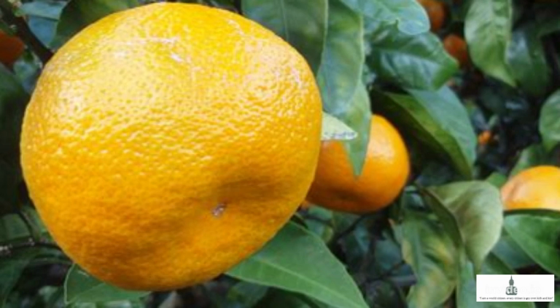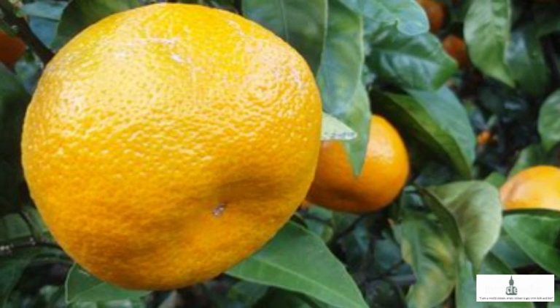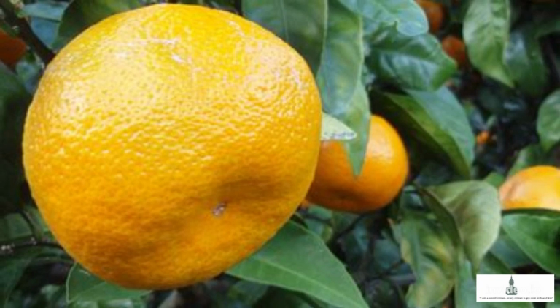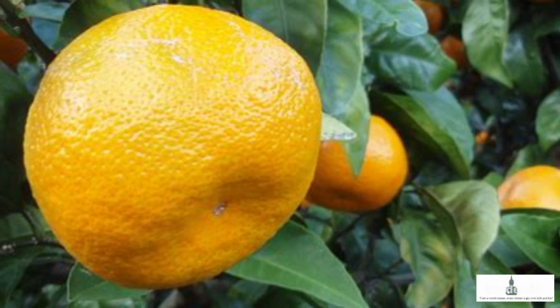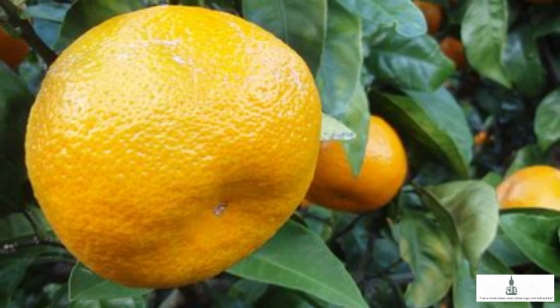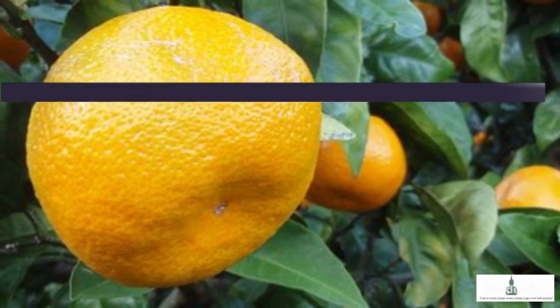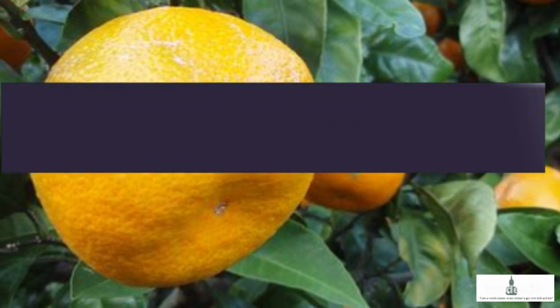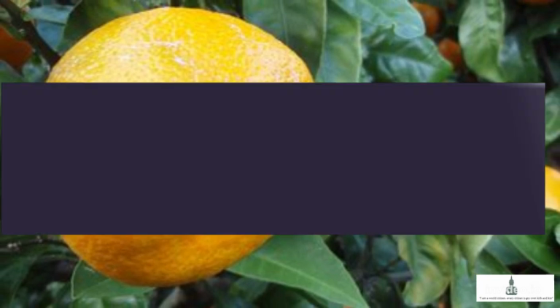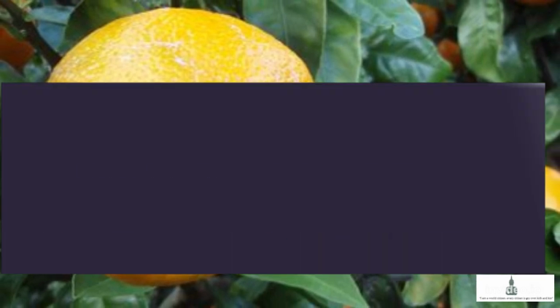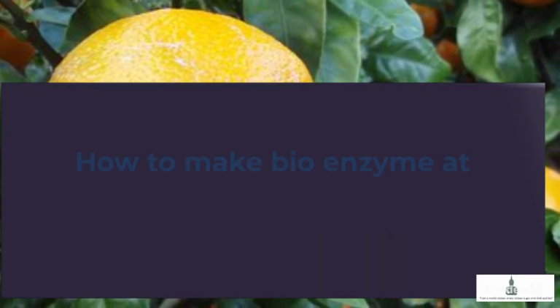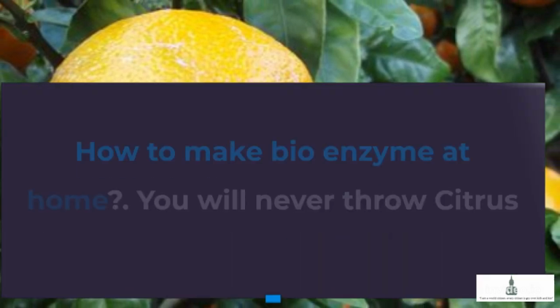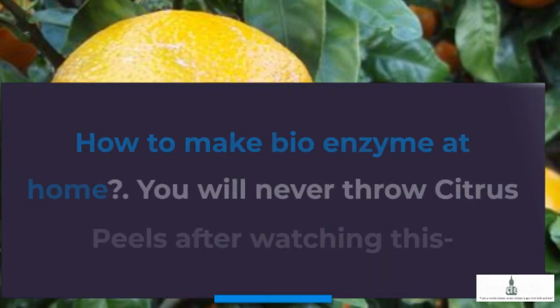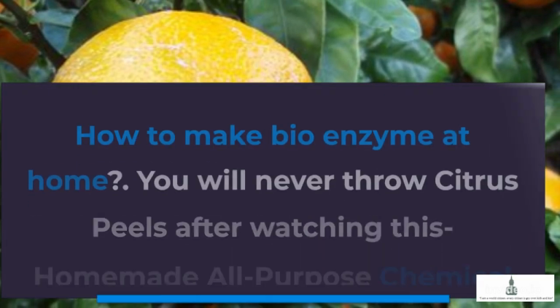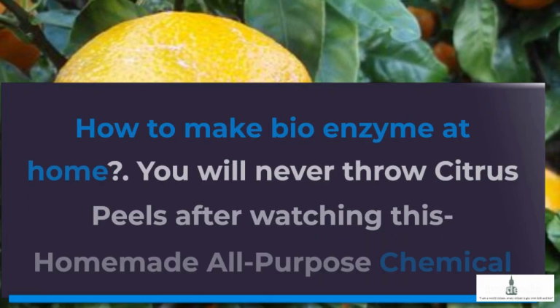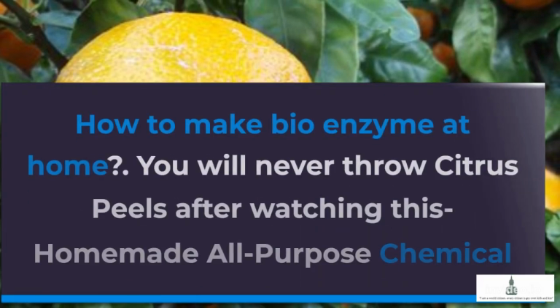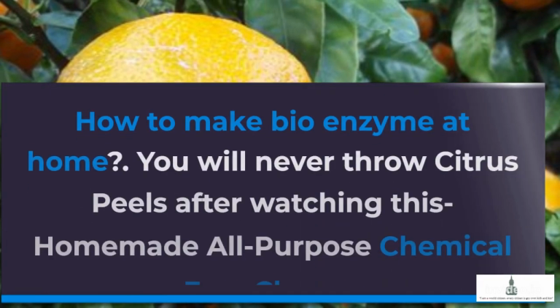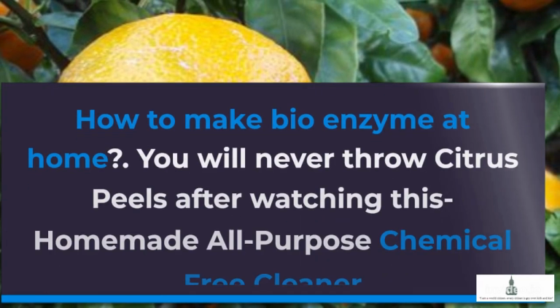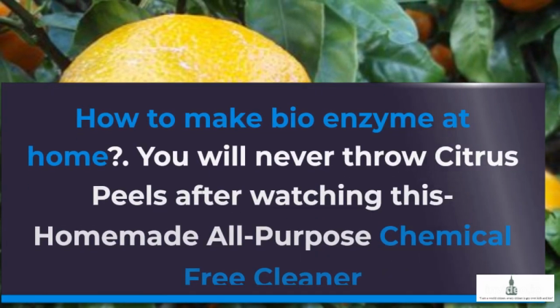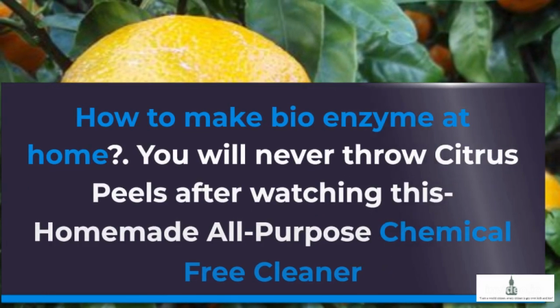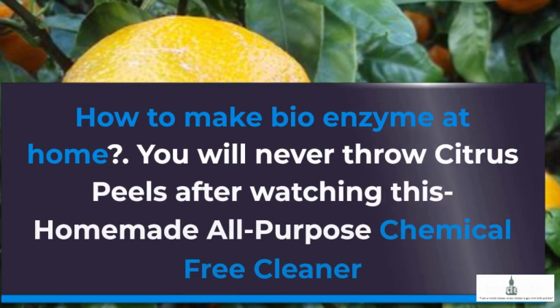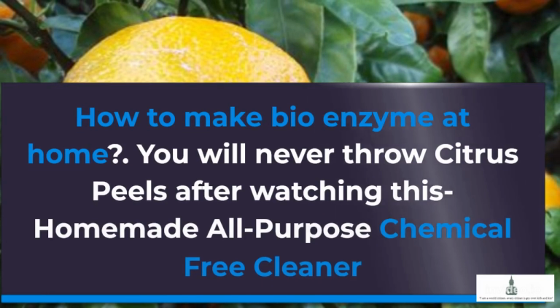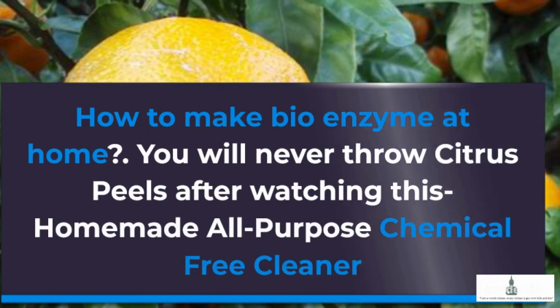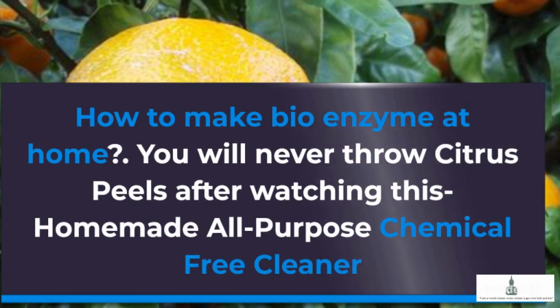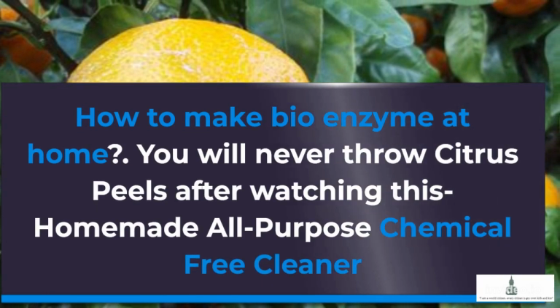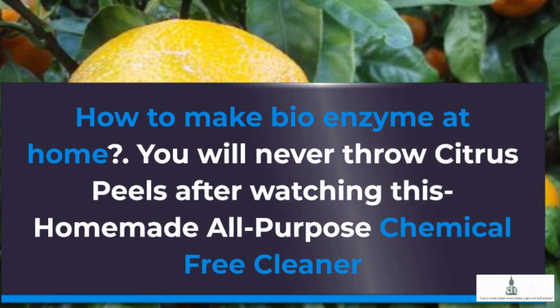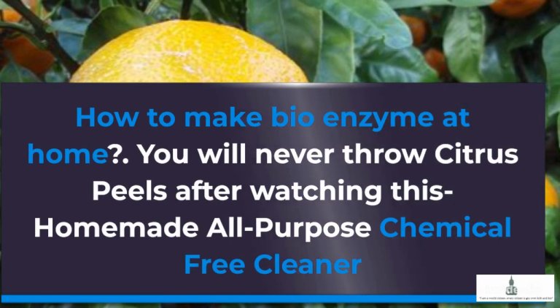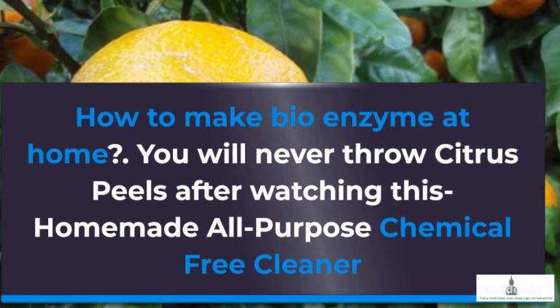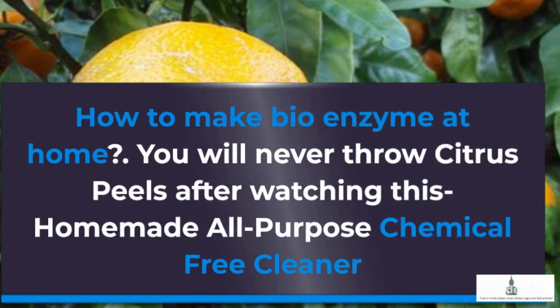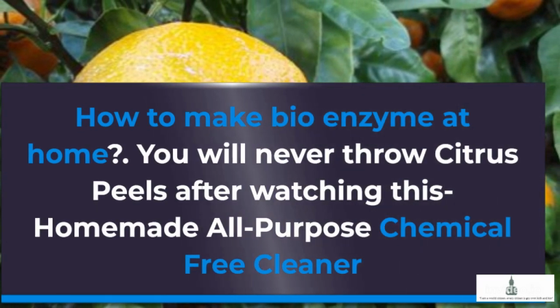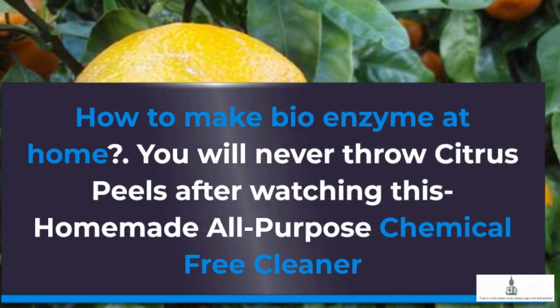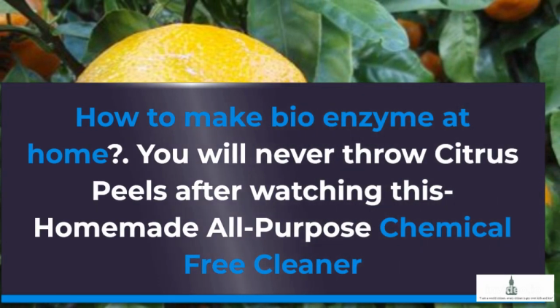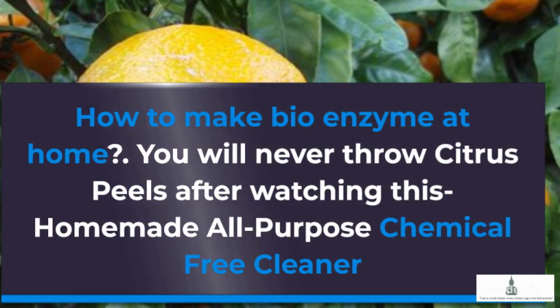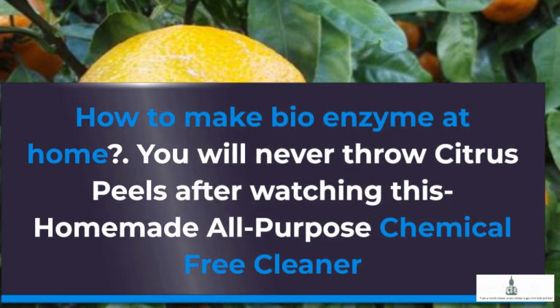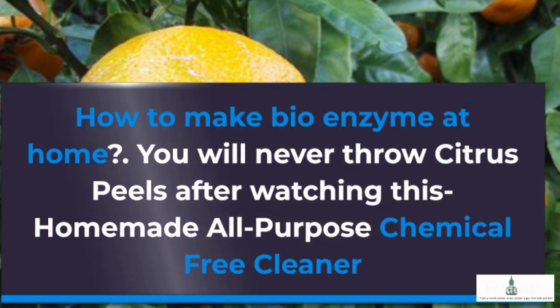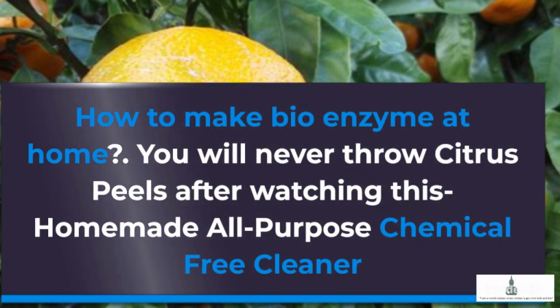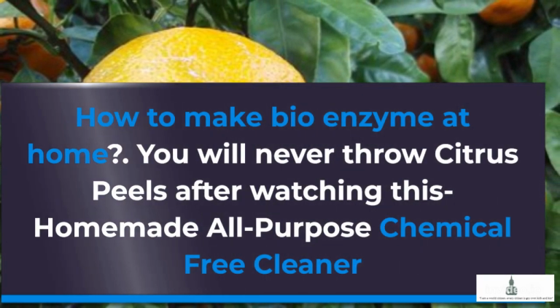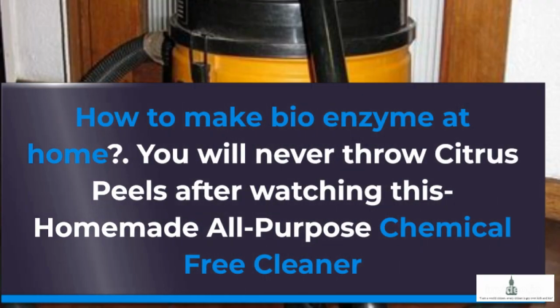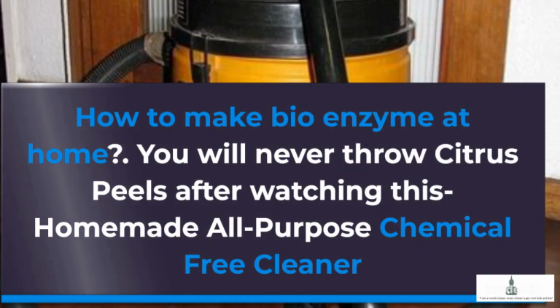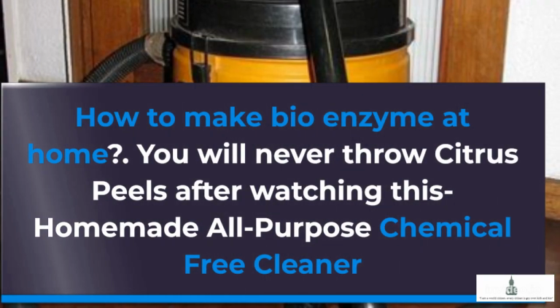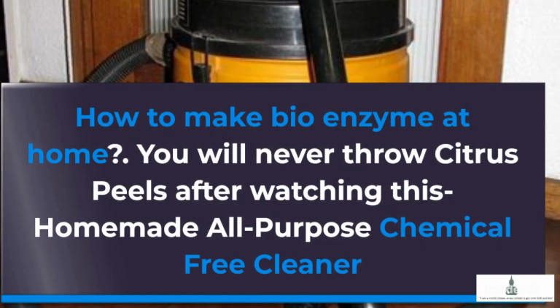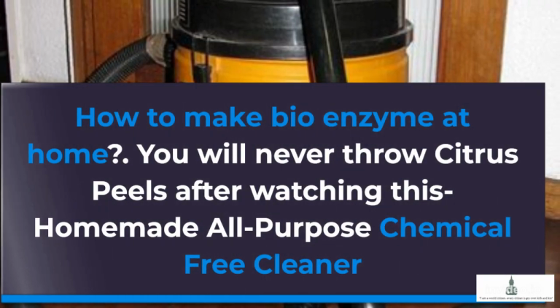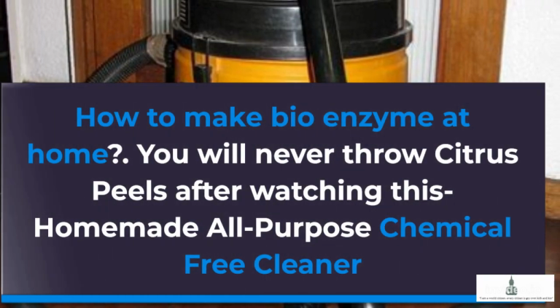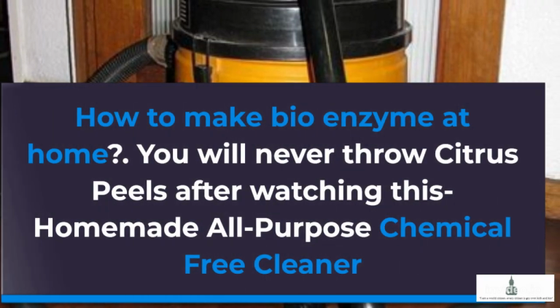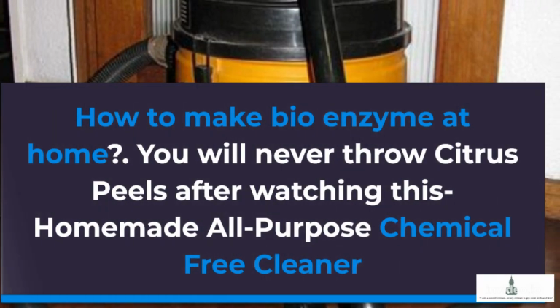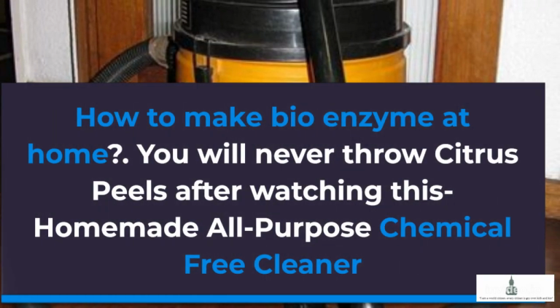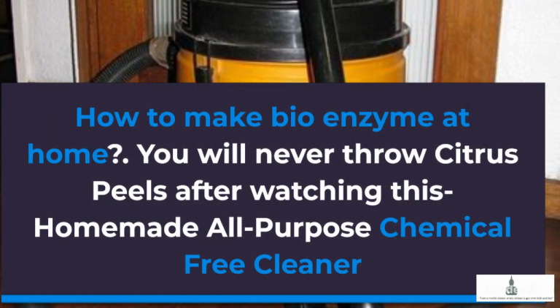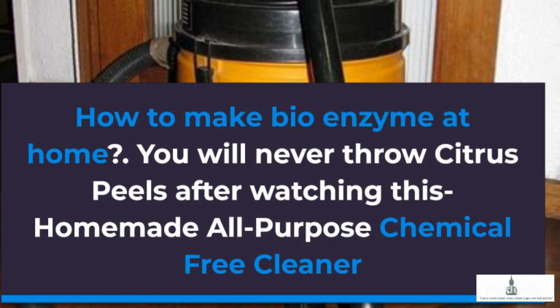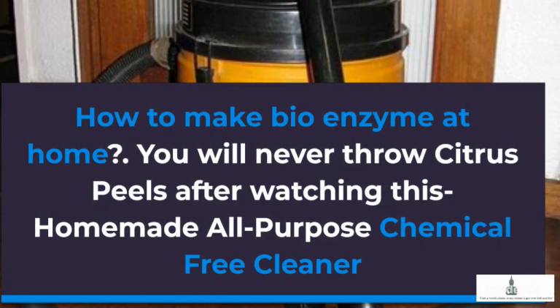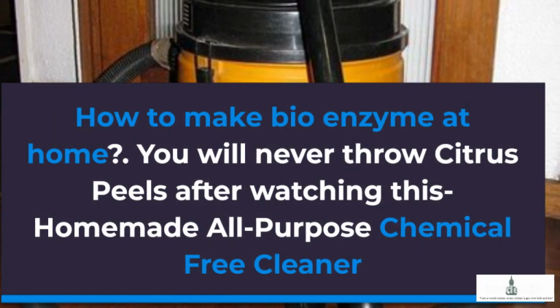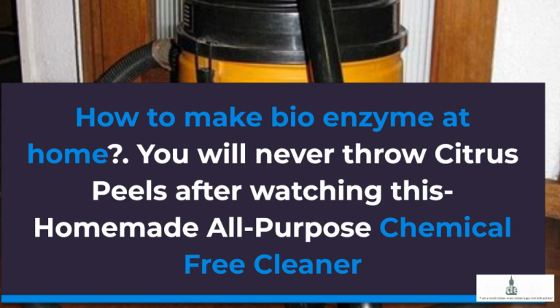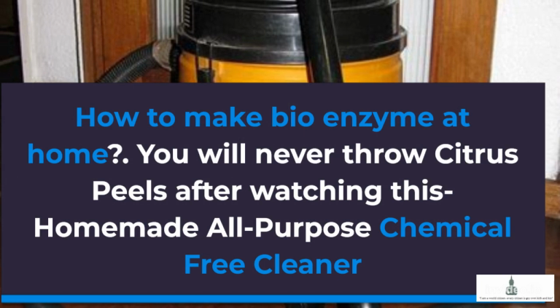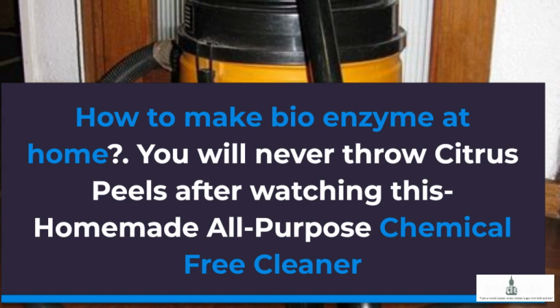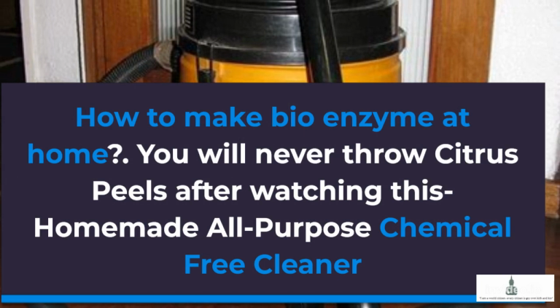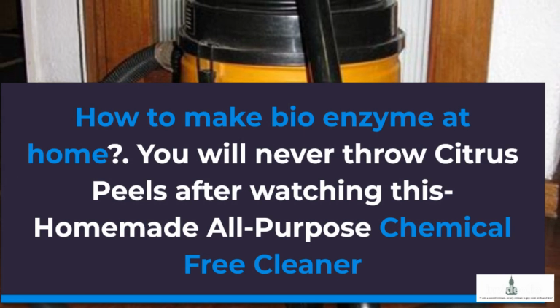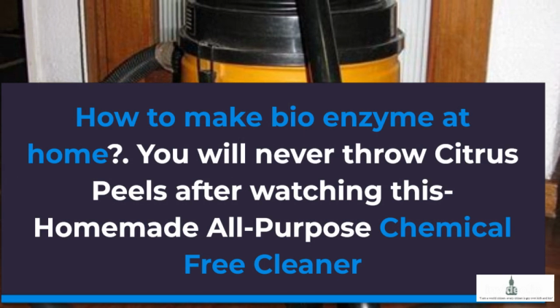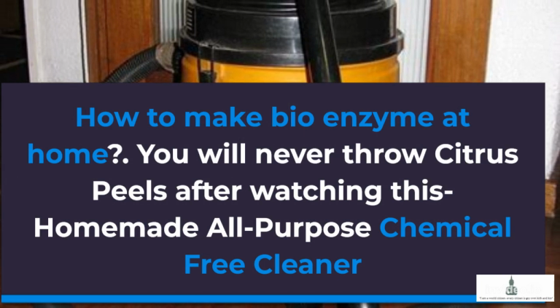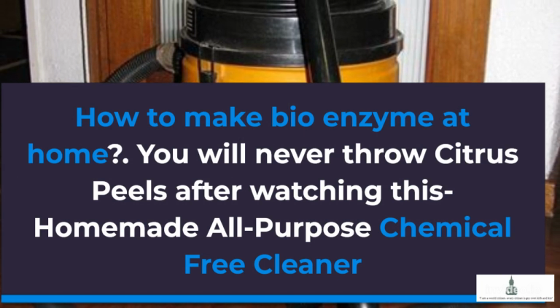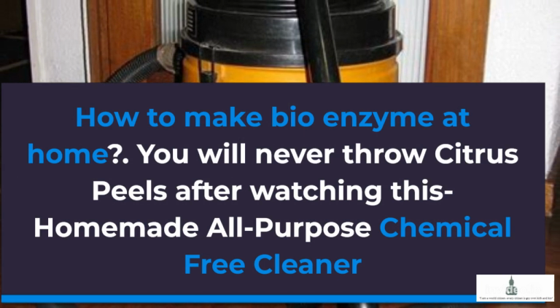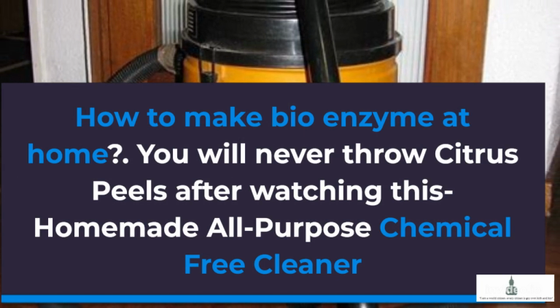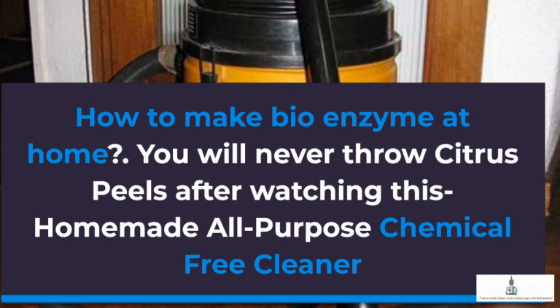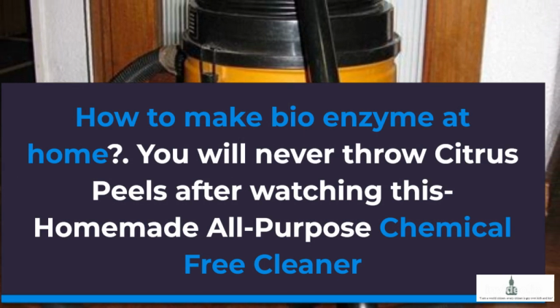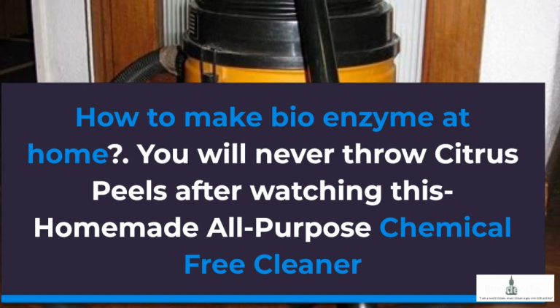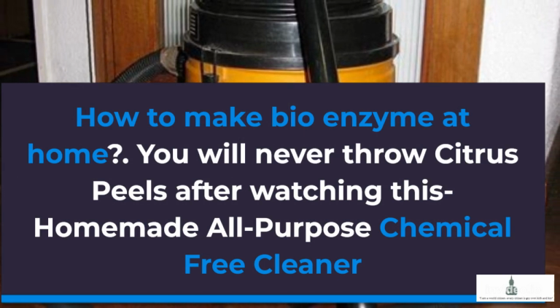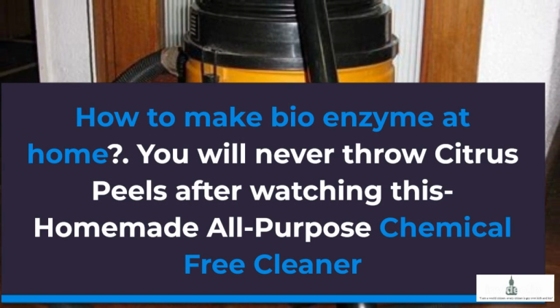How to make bioenzyme at home. You will never throw citrus peels after watching this — a homemade all-purpose, chemical-free cleaner.